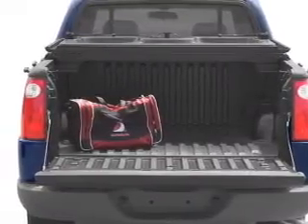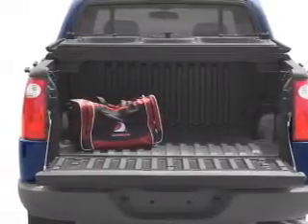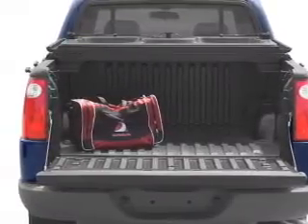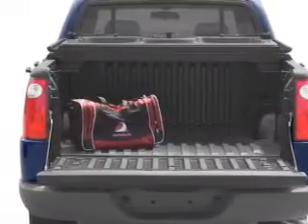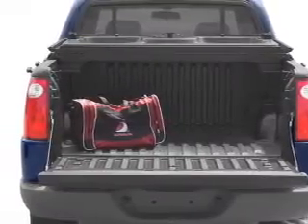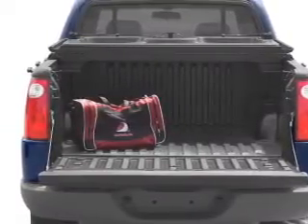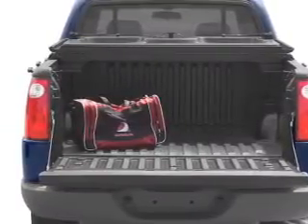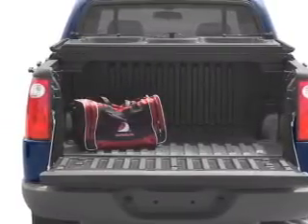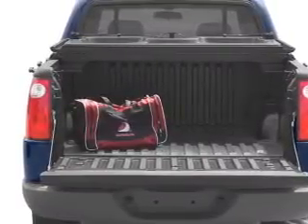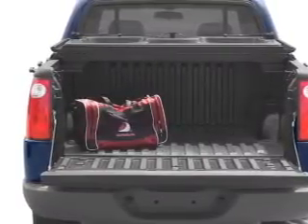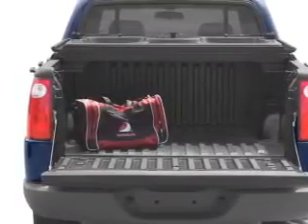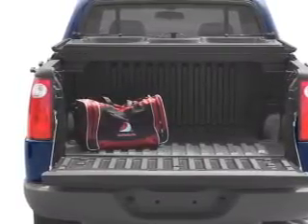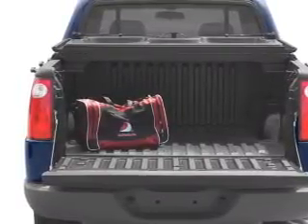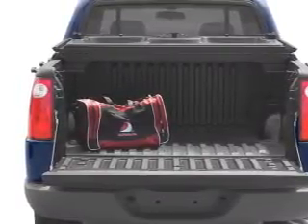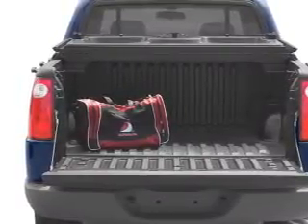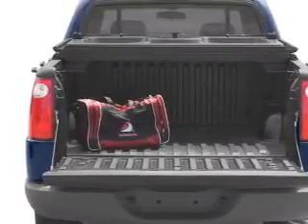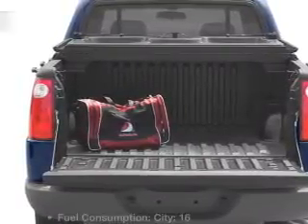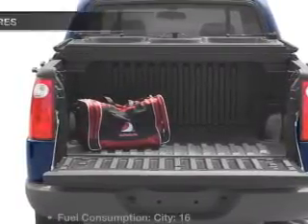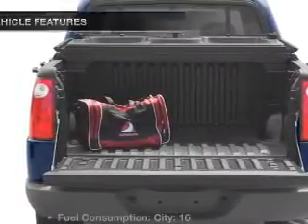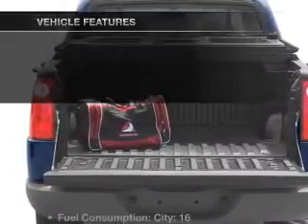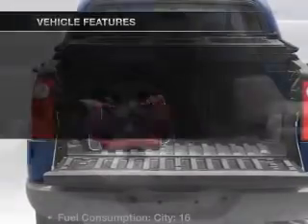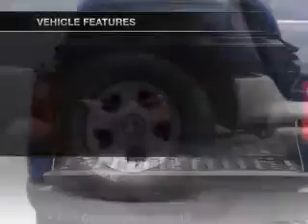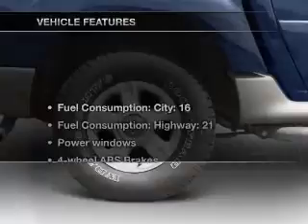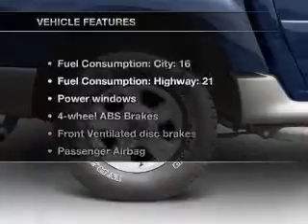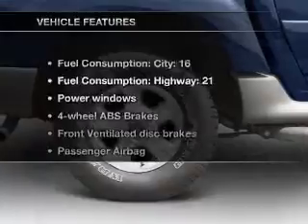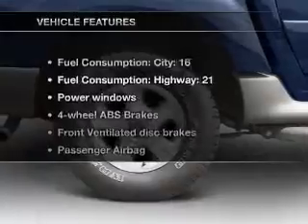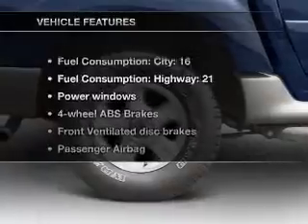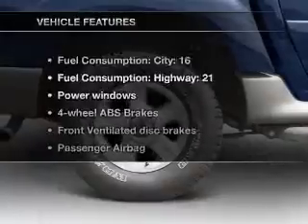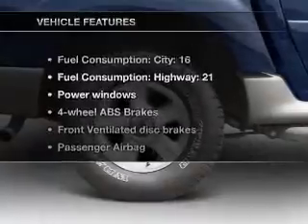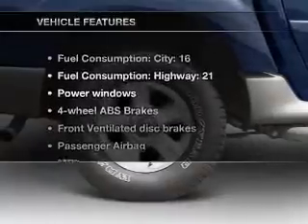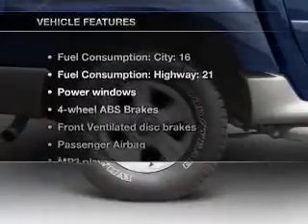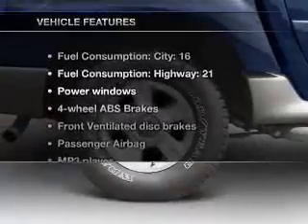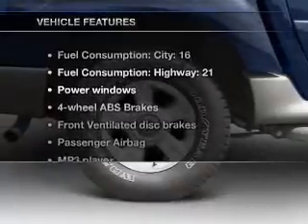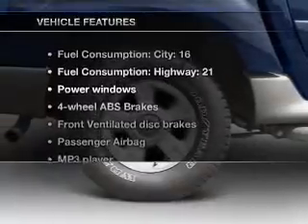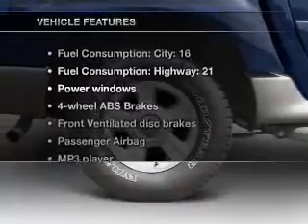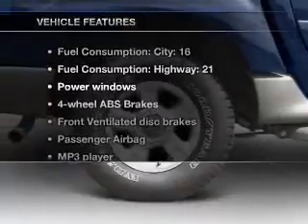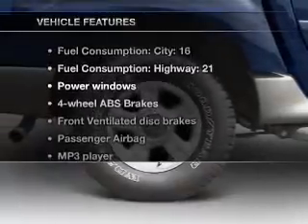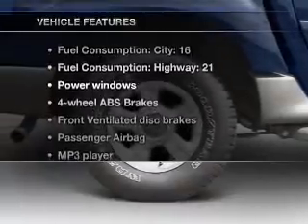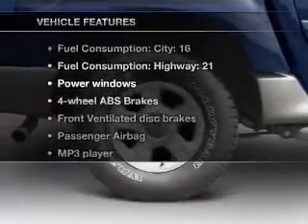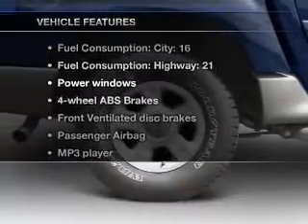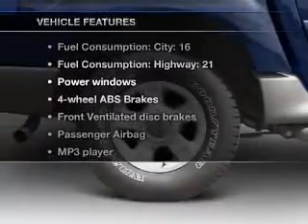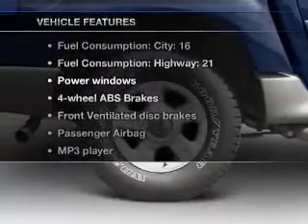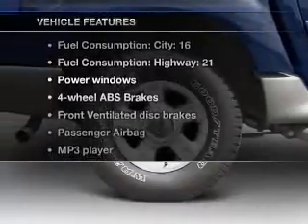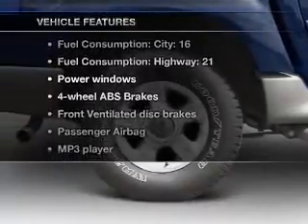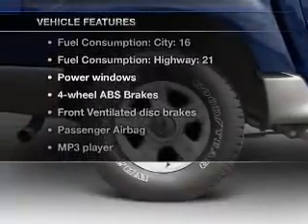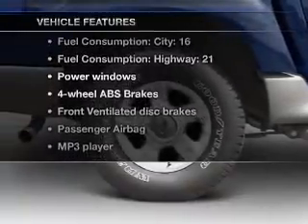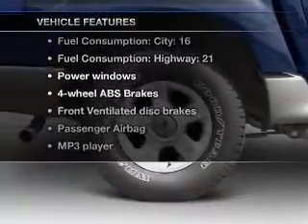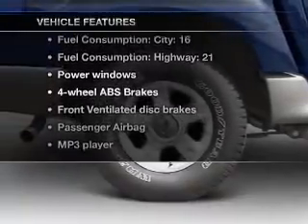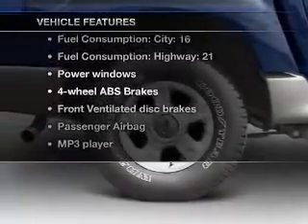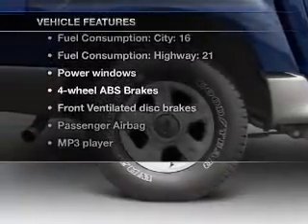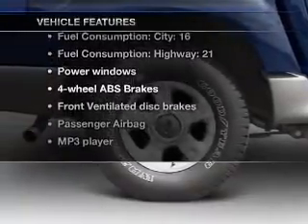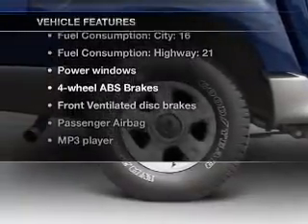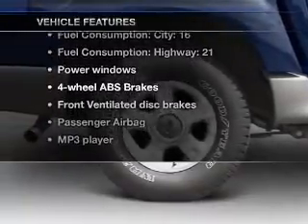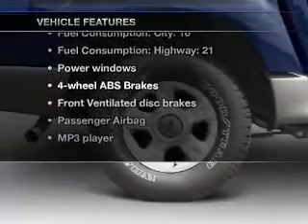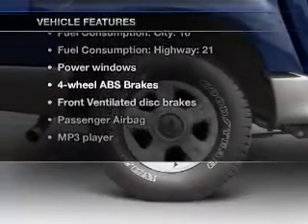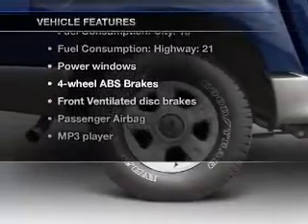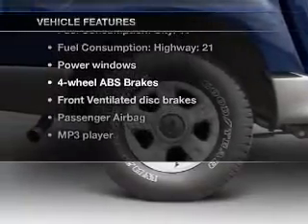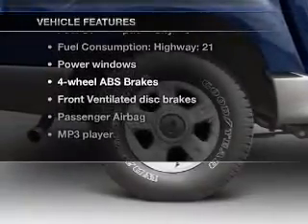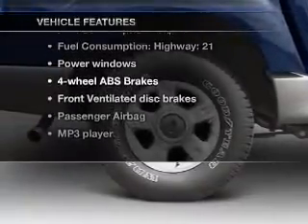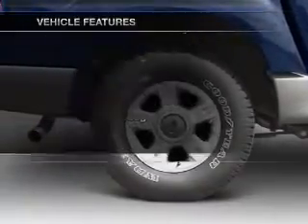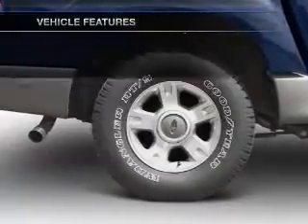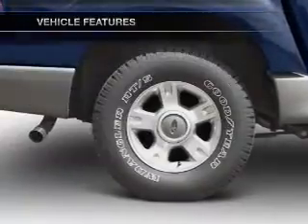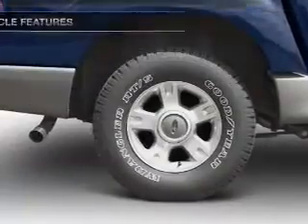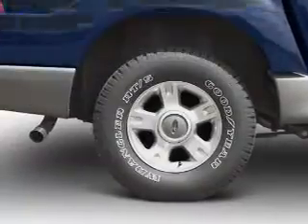Let the sun shine in with a sunroof. And with these notable features, you won't want to miss out on the opportunity to own this amazing ride.